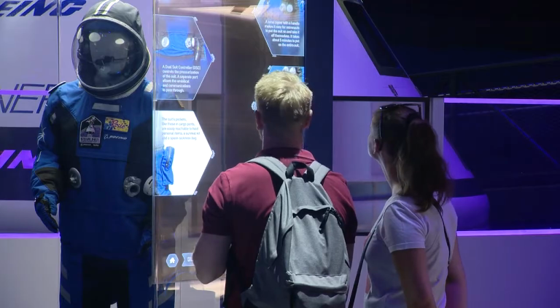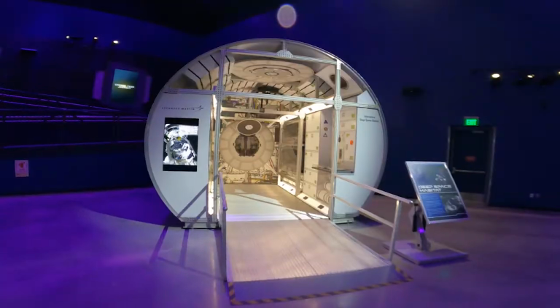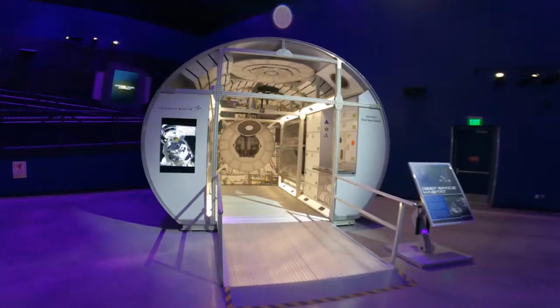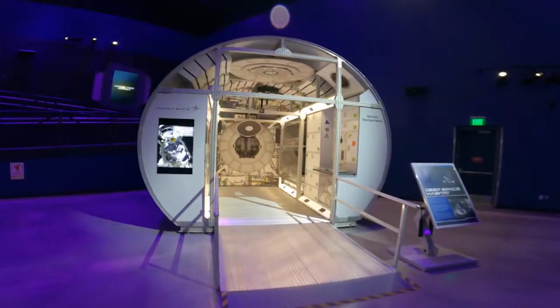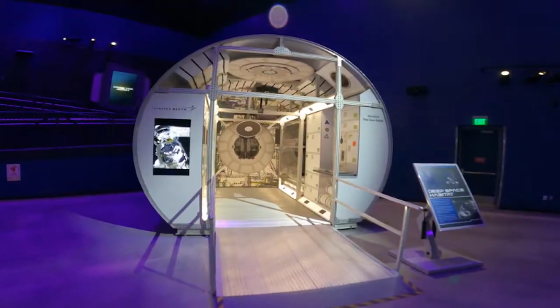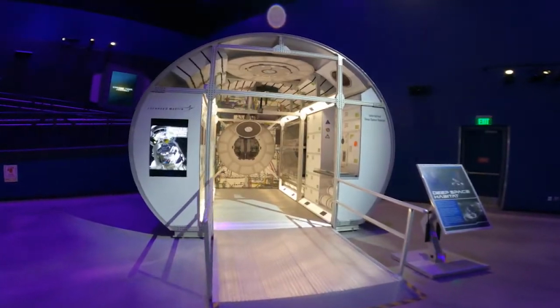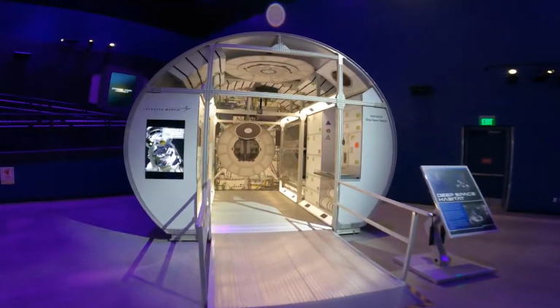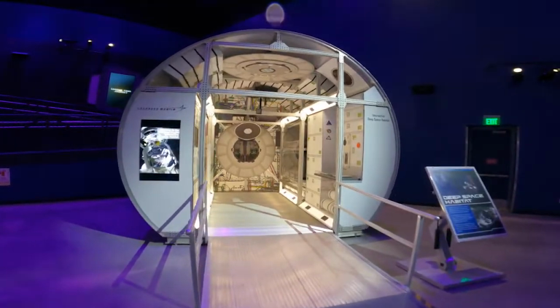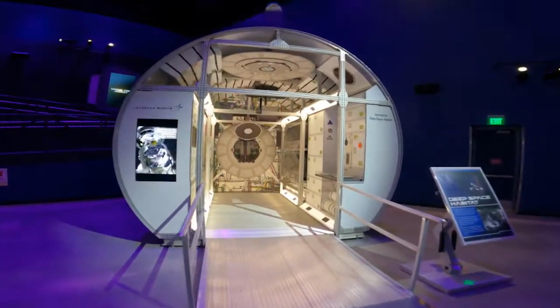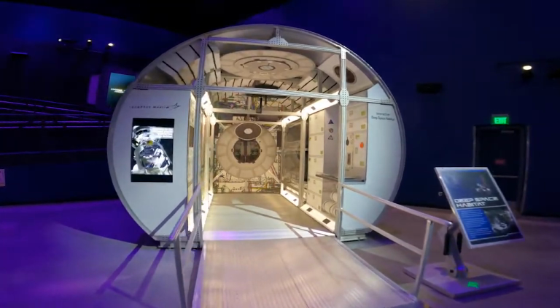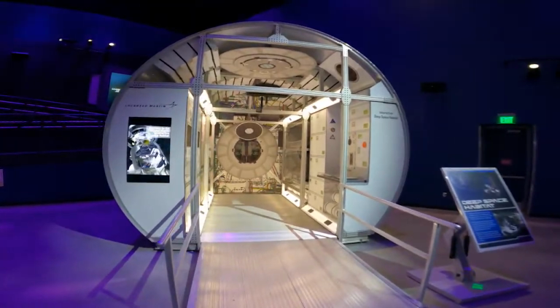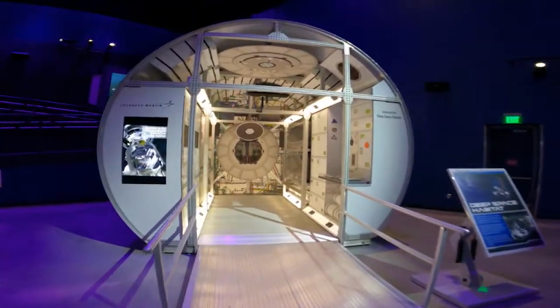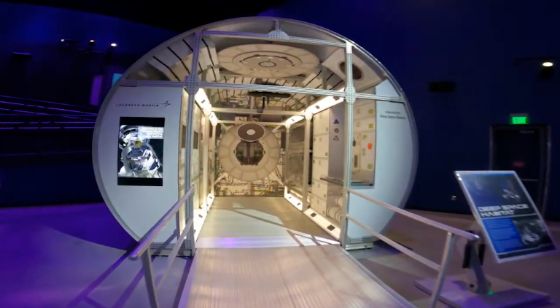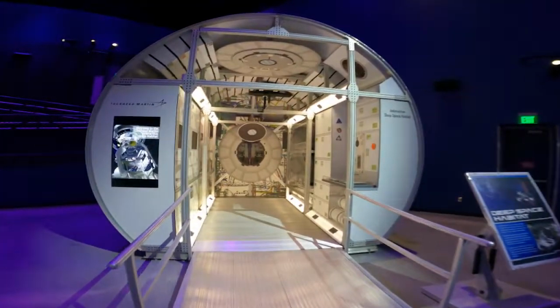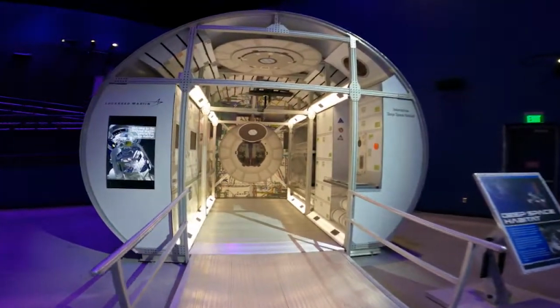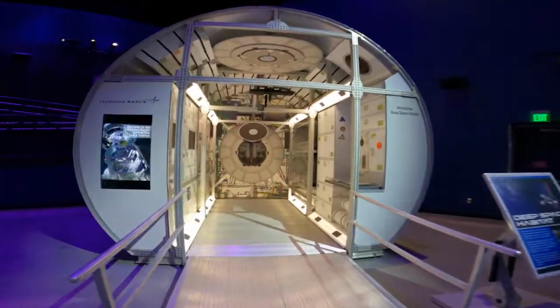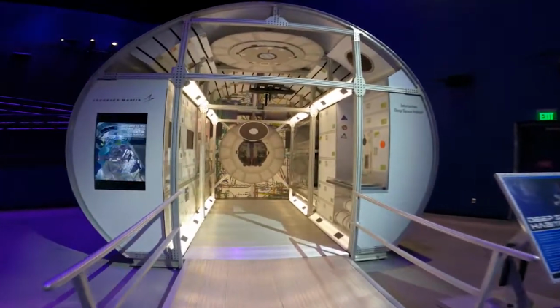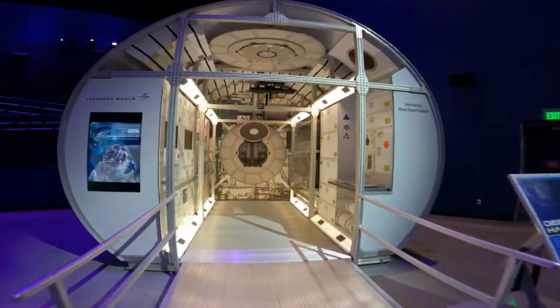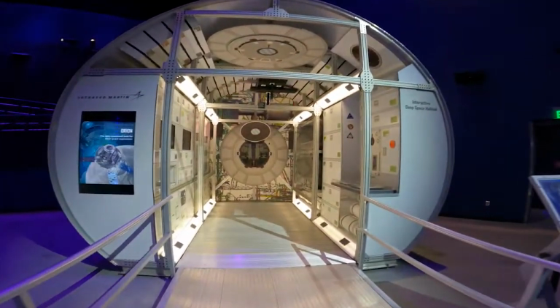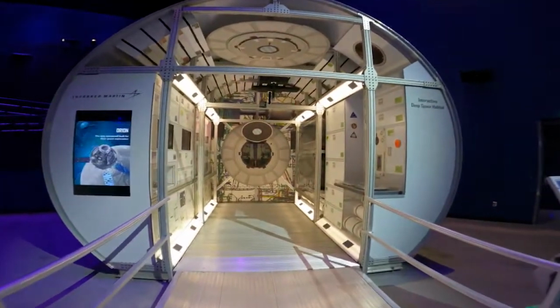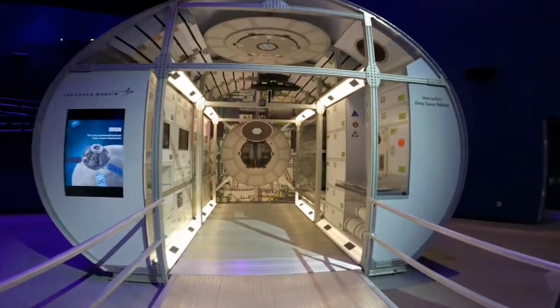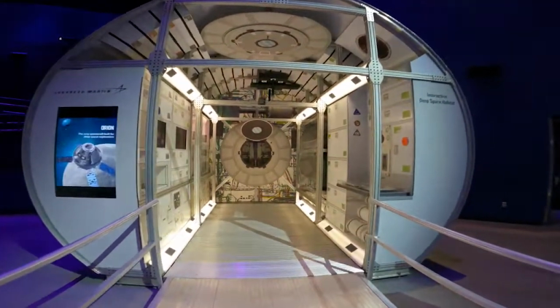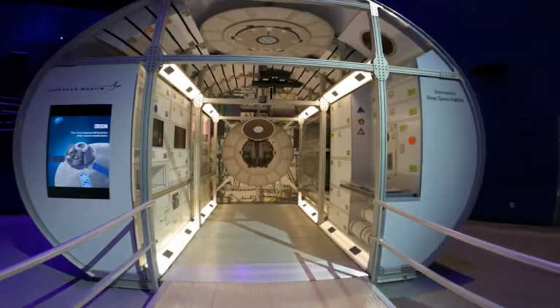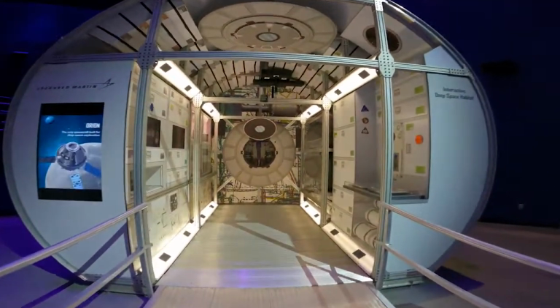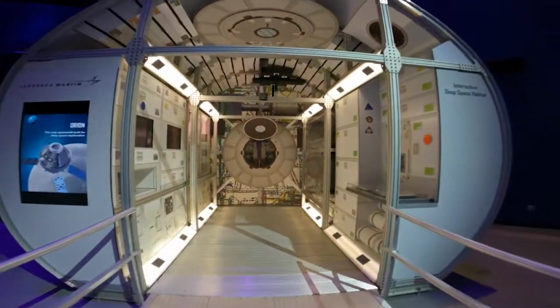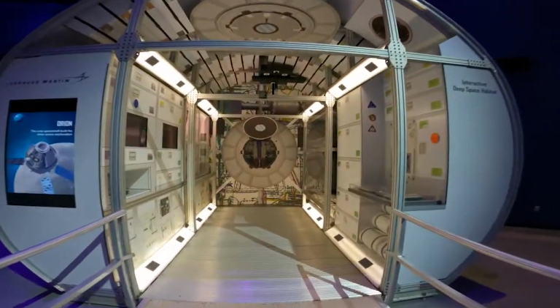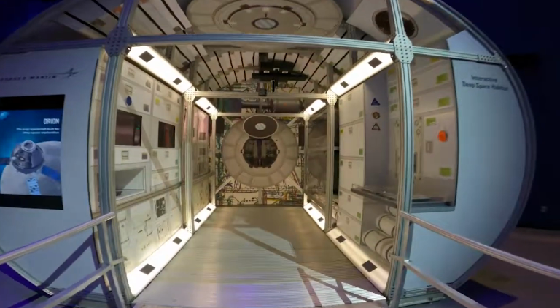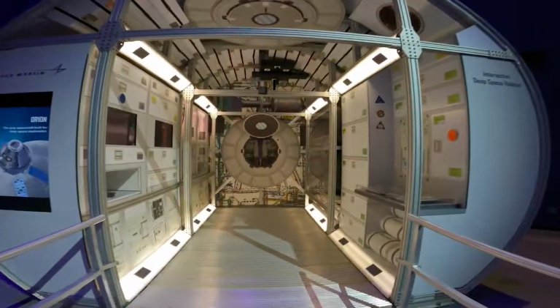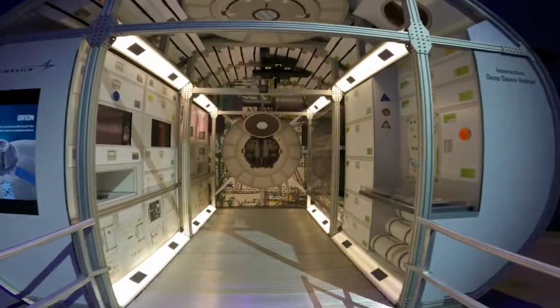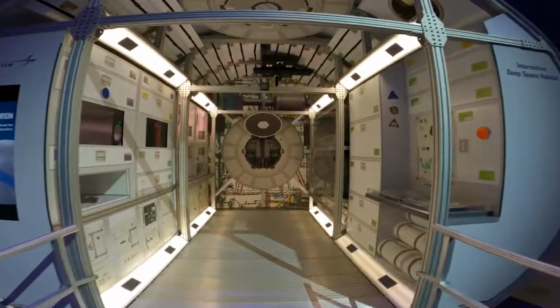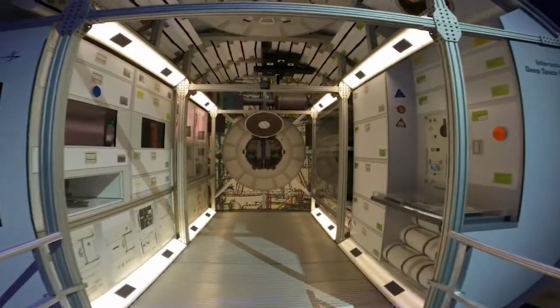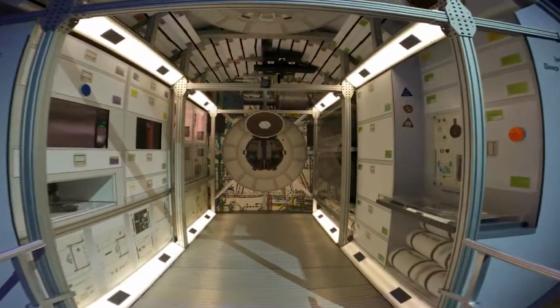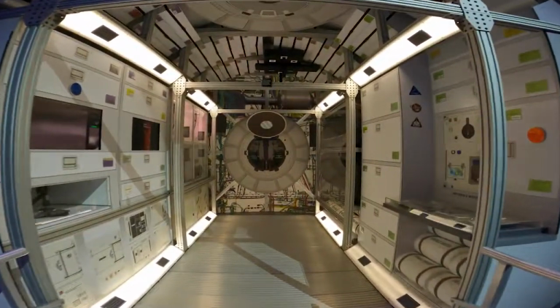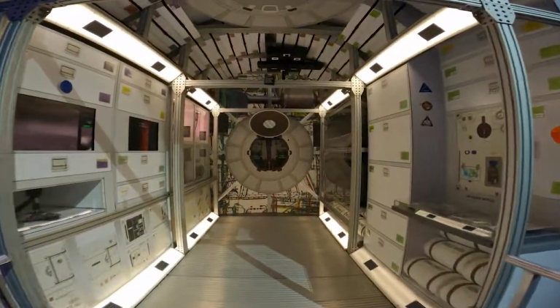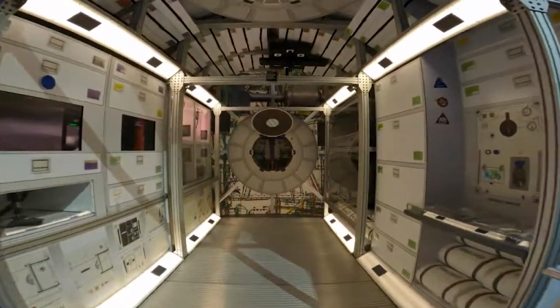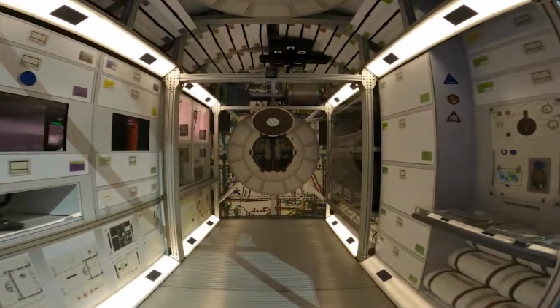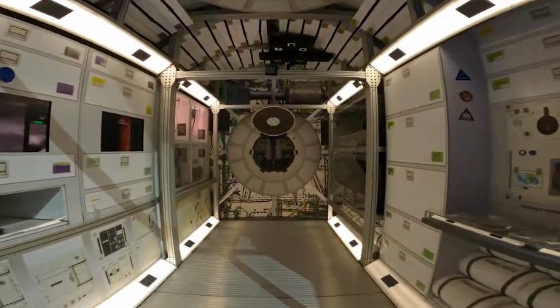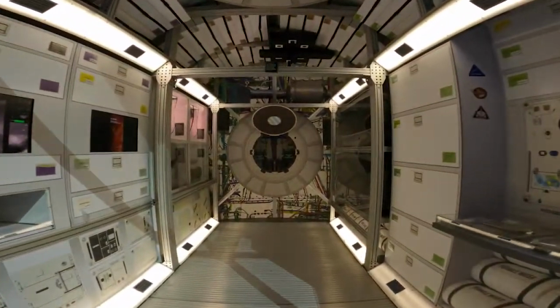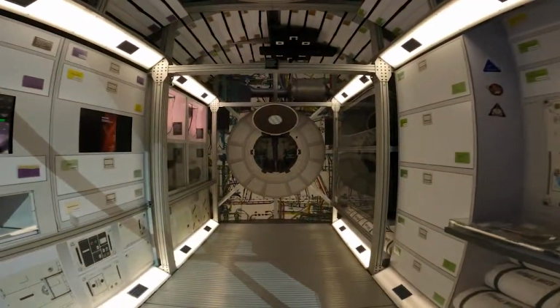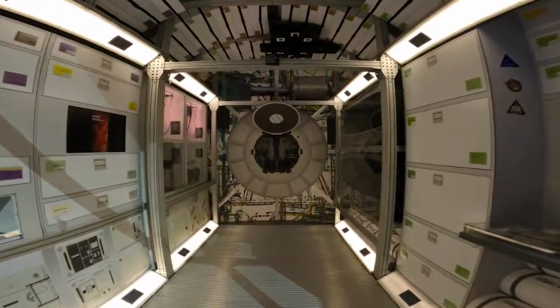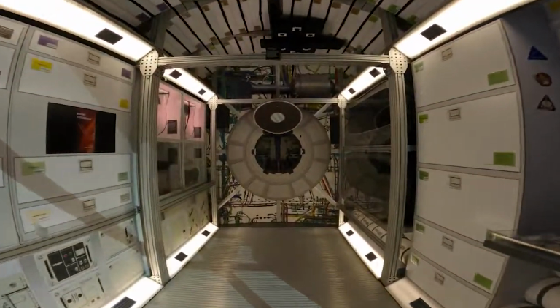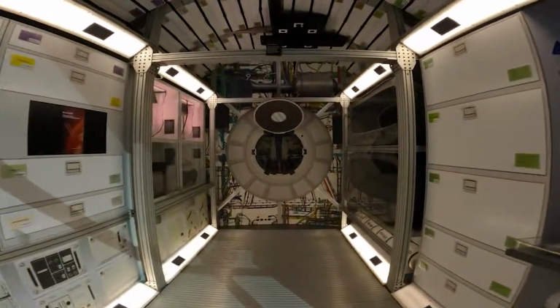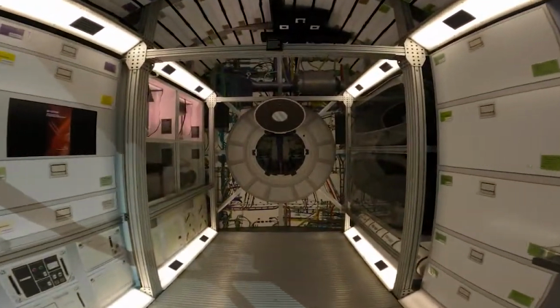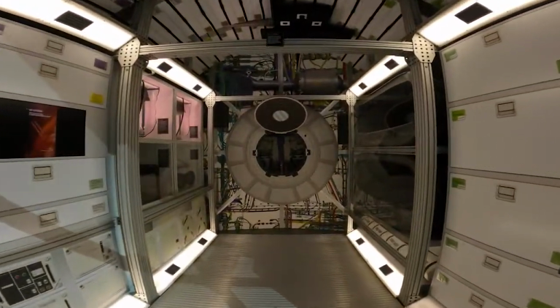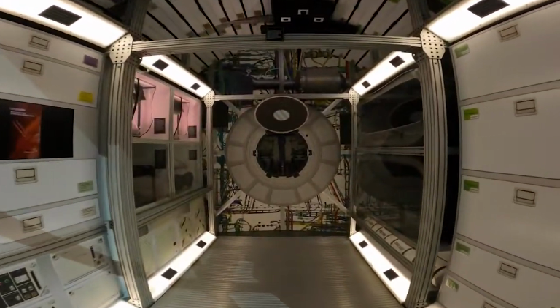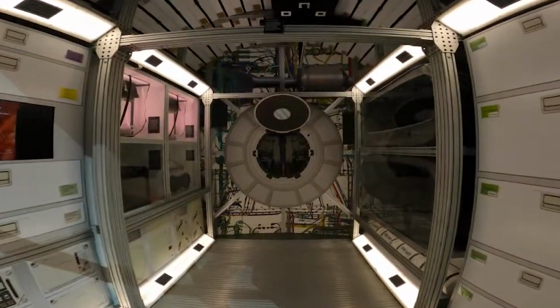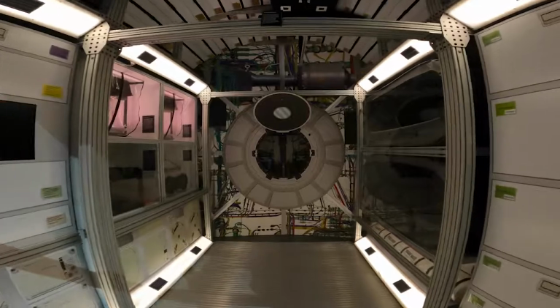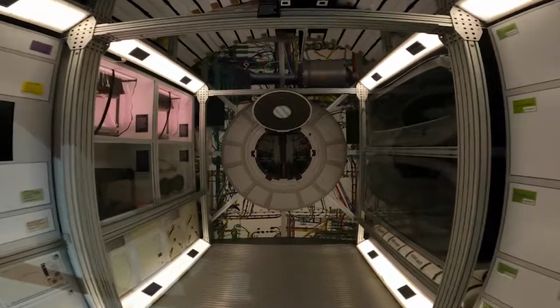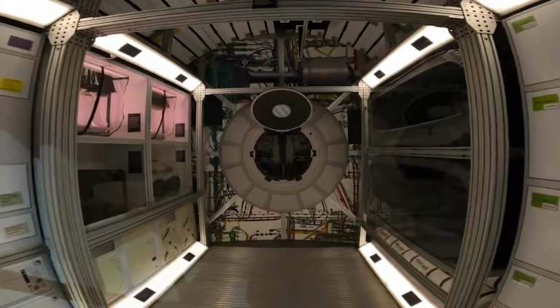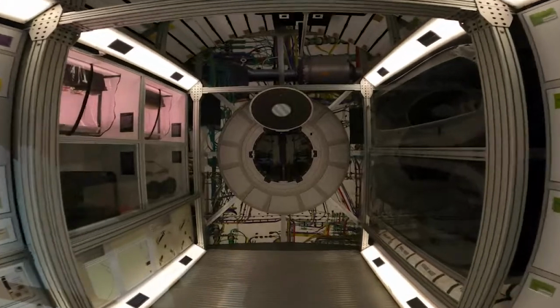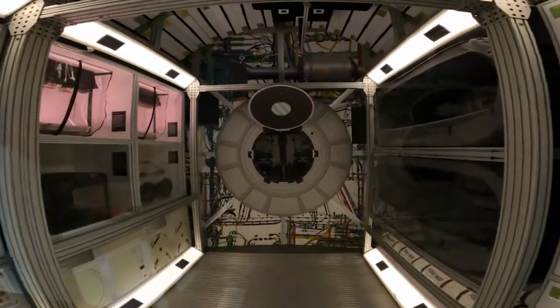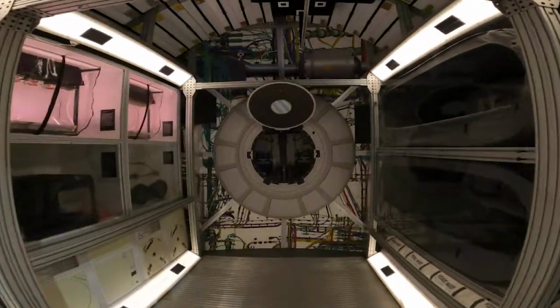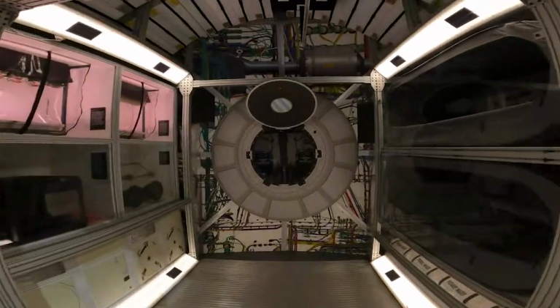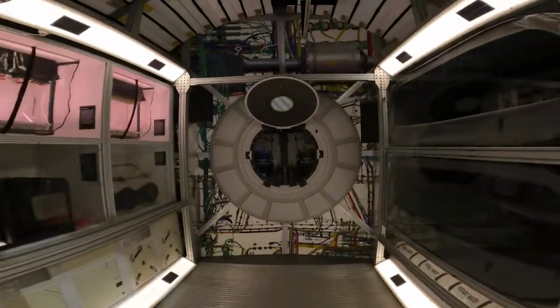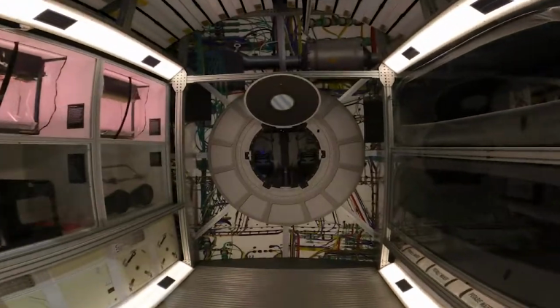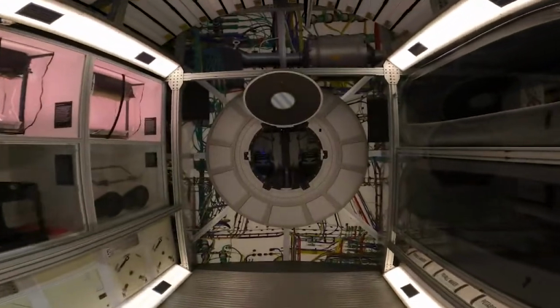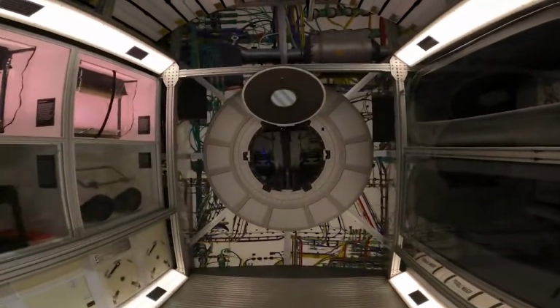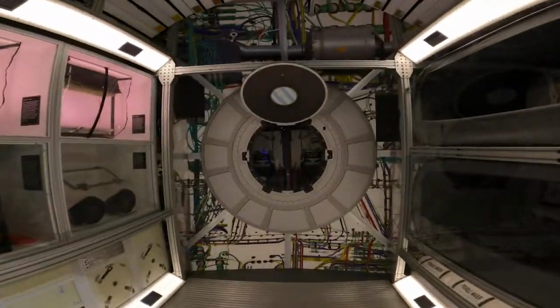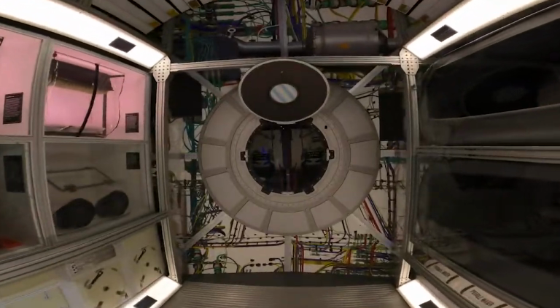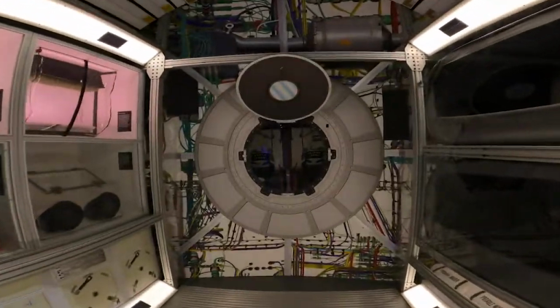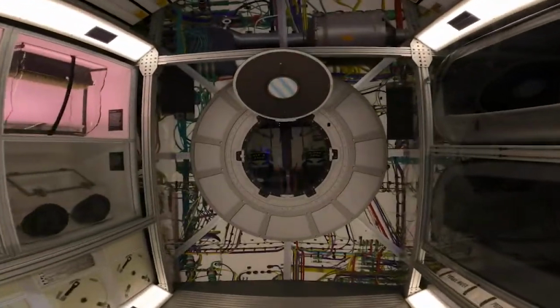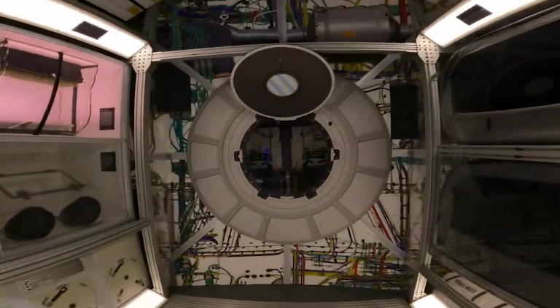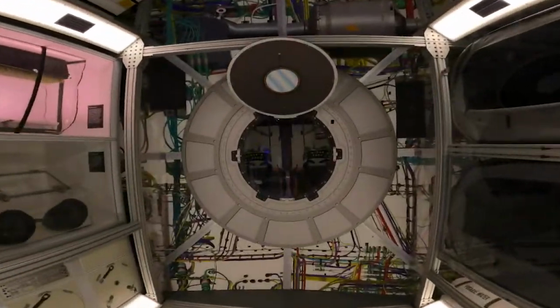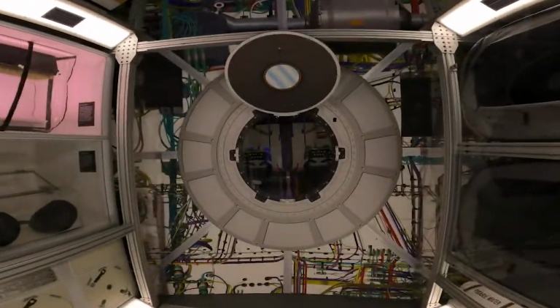The Lockheed Martin exhibit features a life habitat, giving you an idea of what it feels like to live in space.